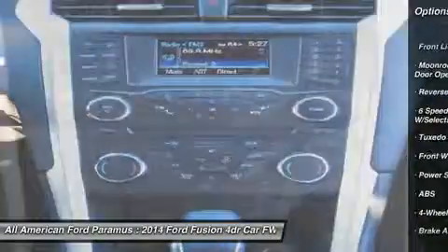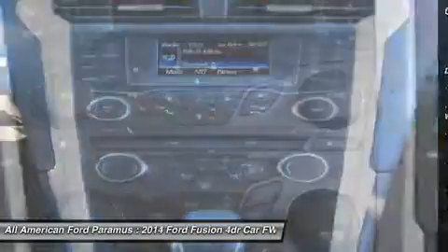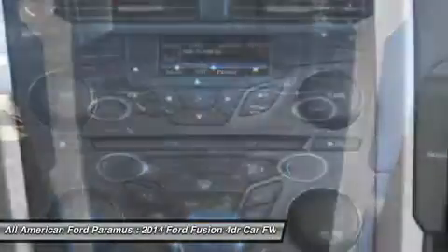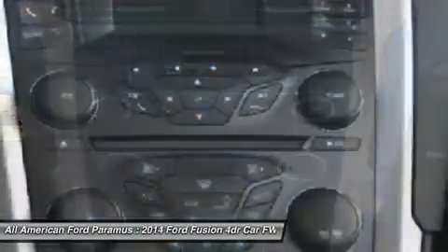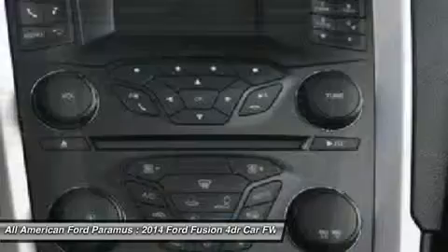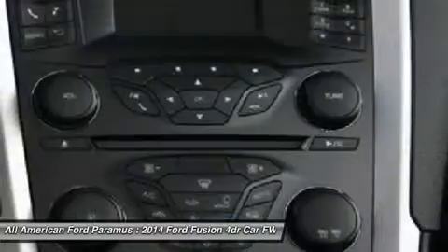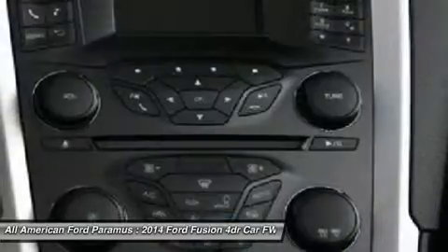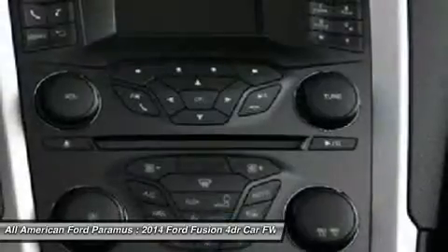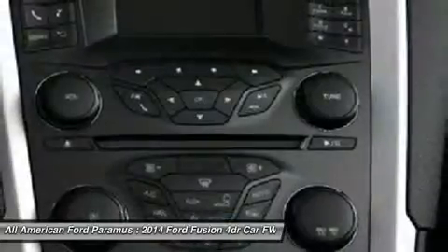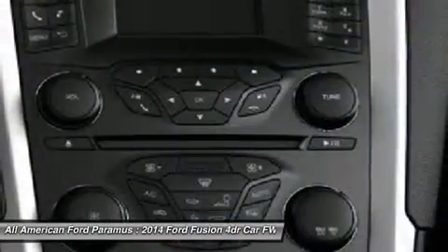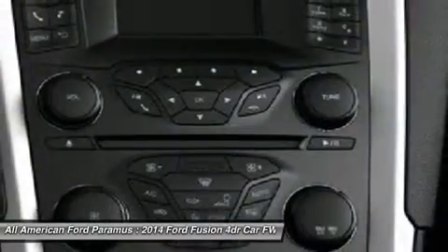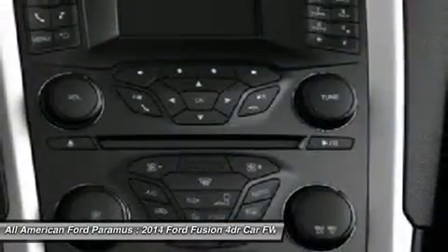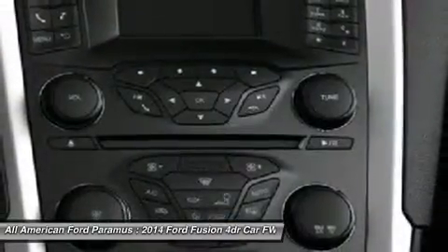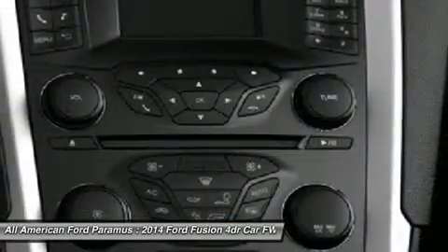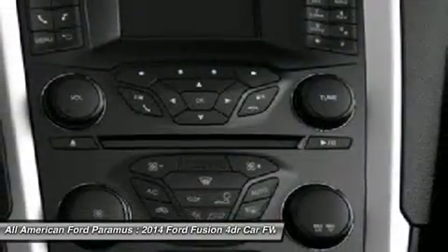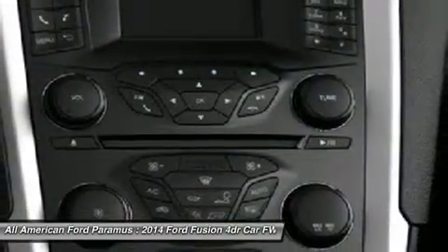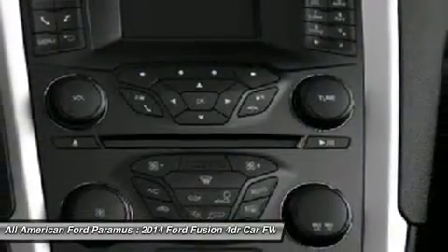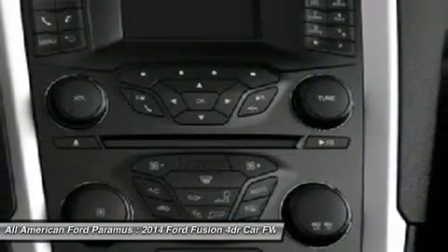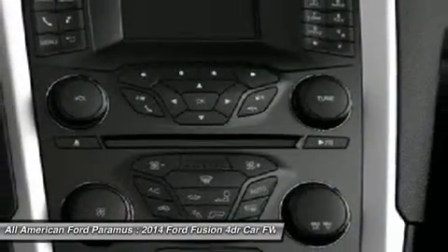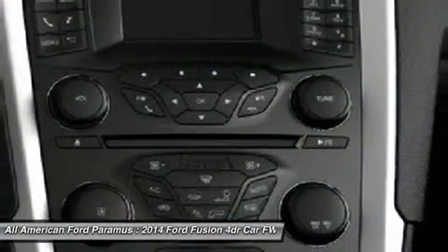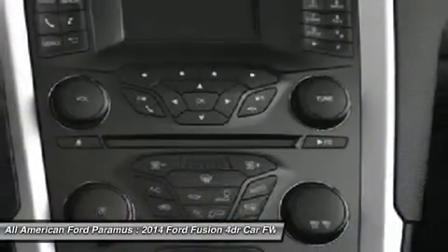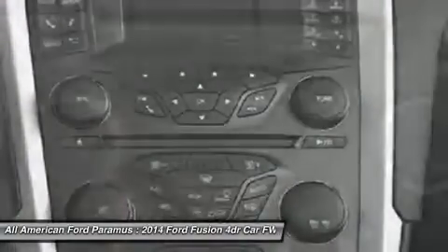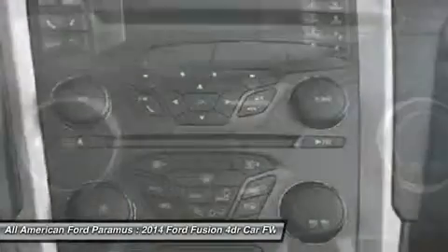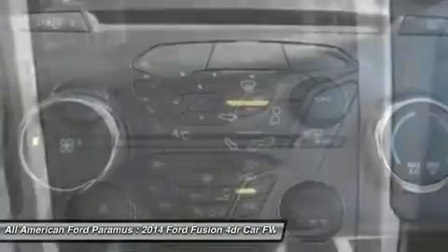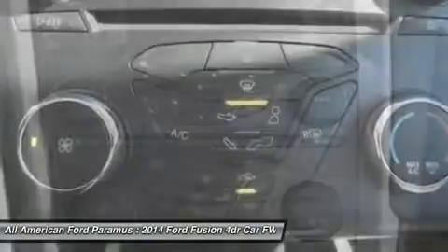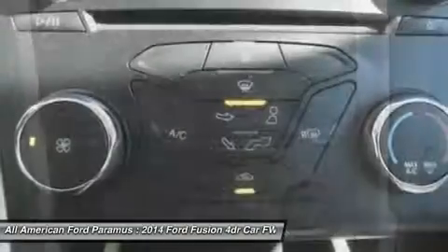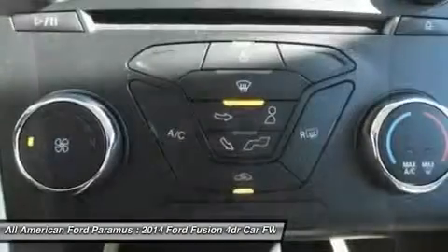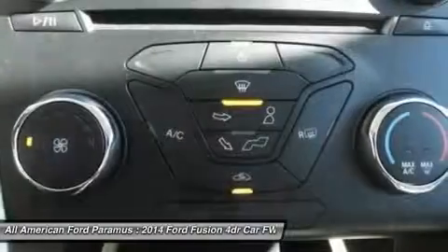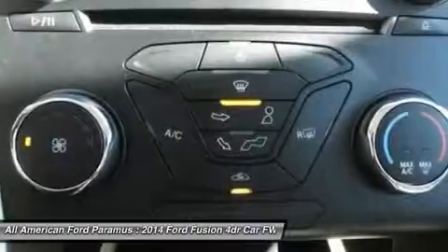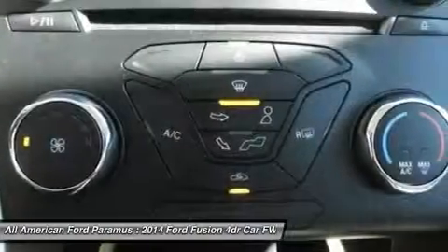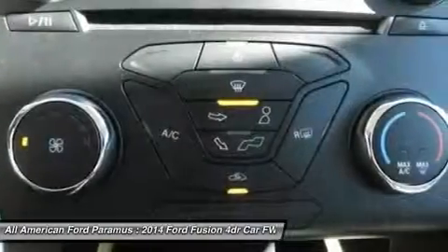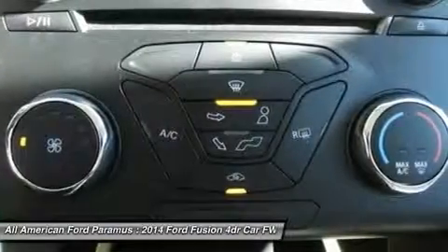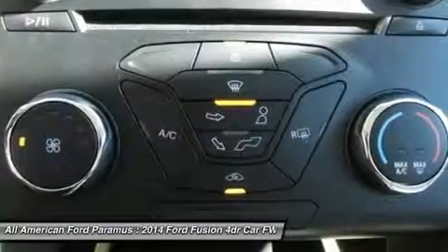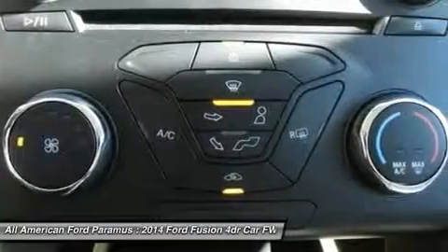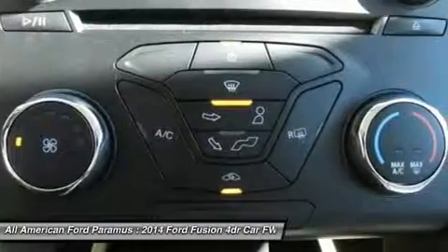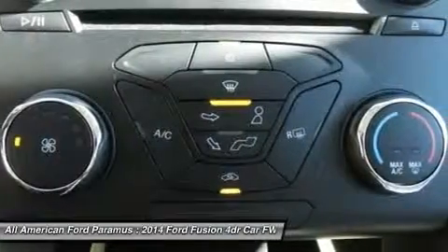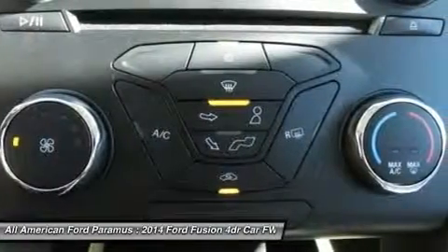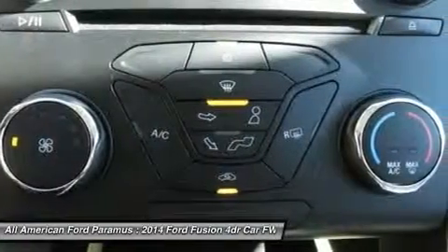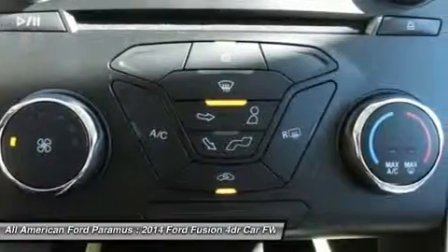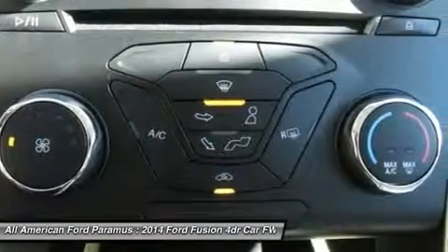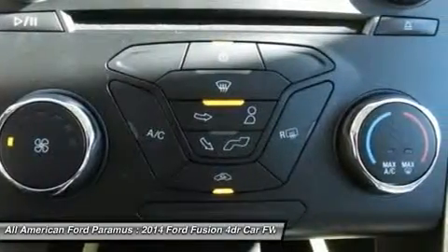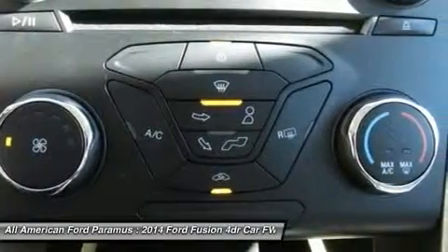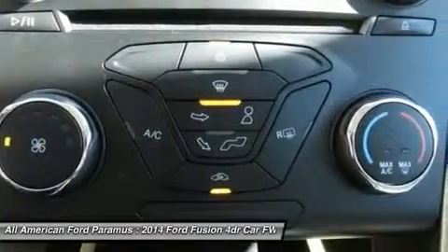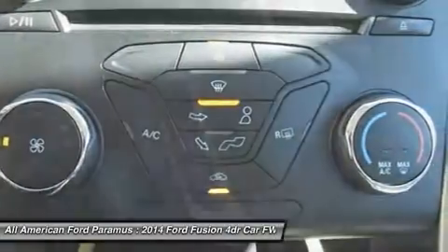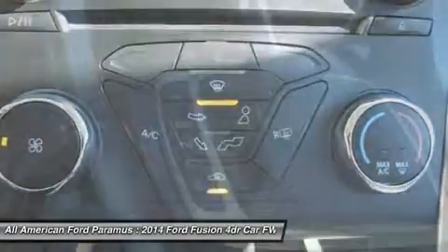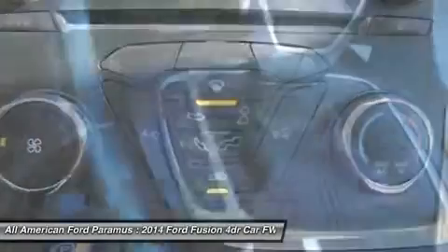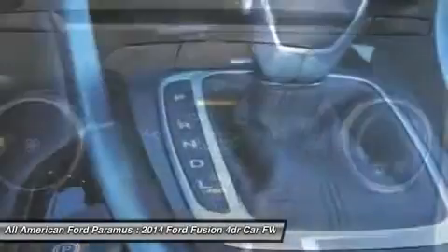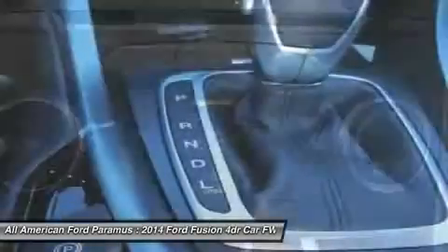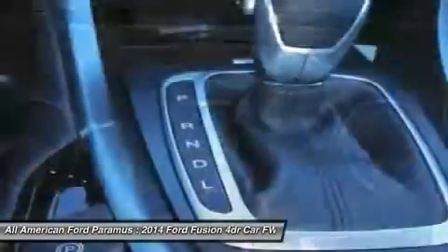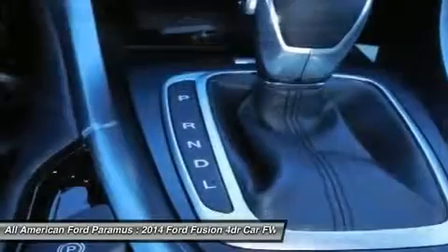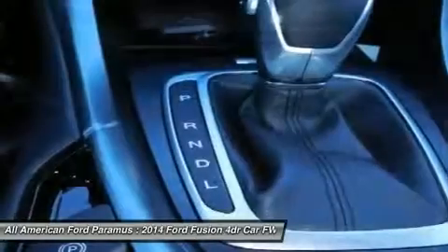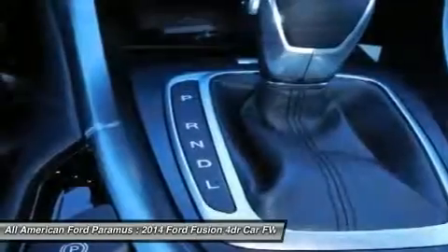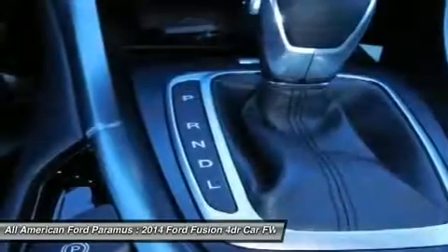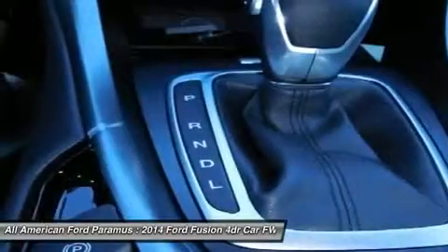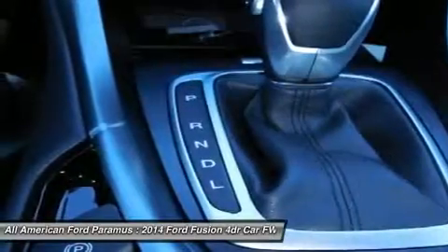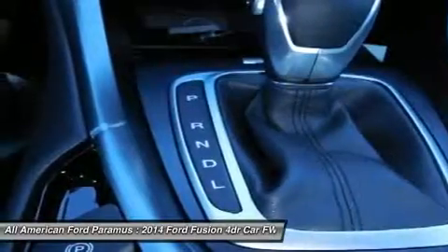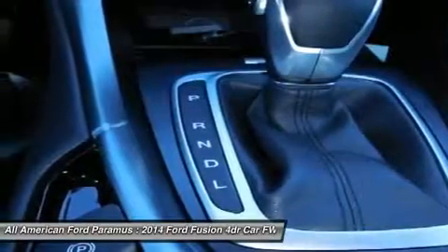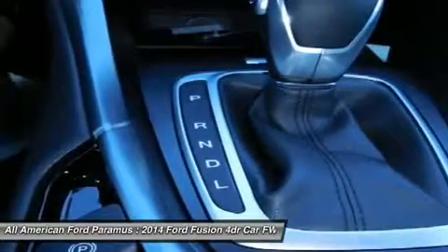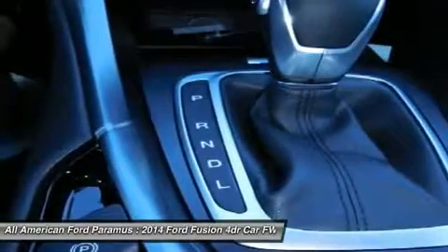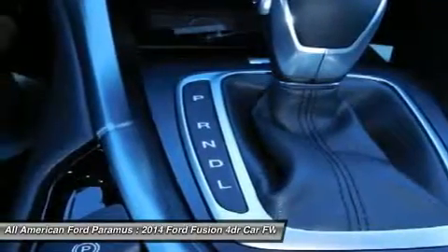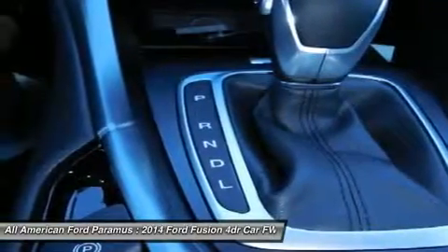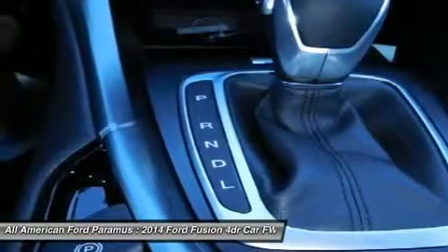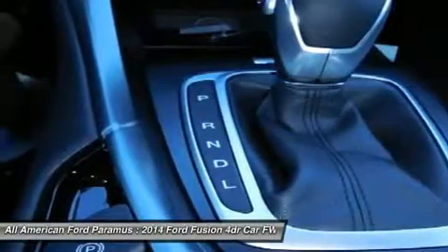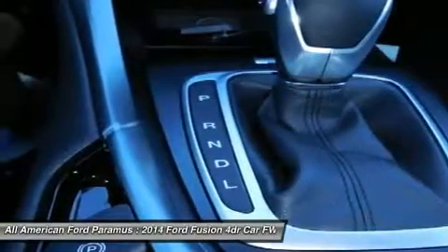Home link garage door opener, power steering, aluminum wheels, keyless entry, four-wheel disc brakes, and cruise control.